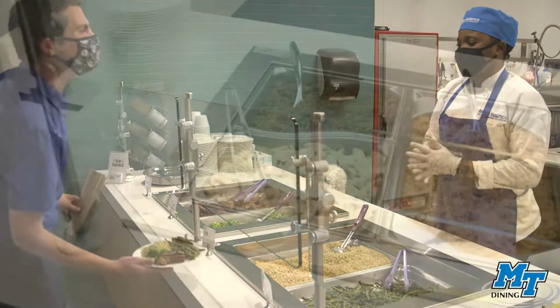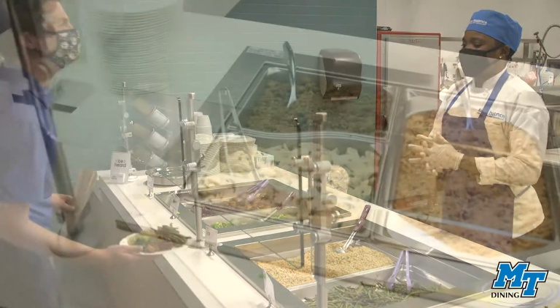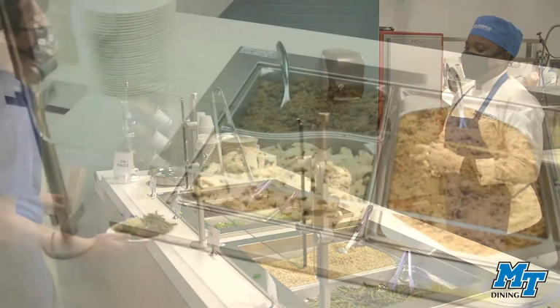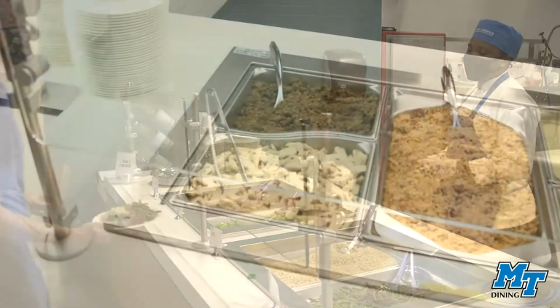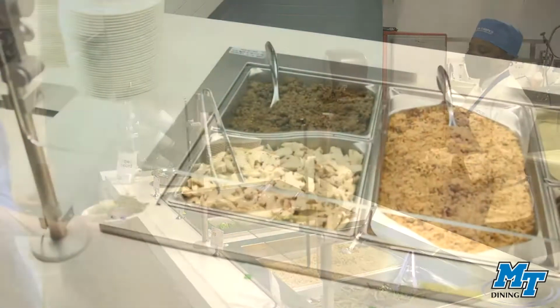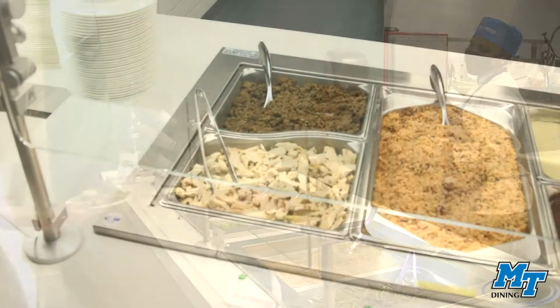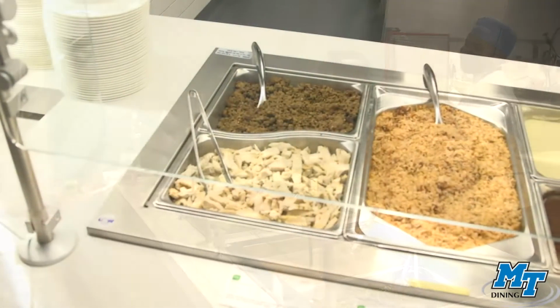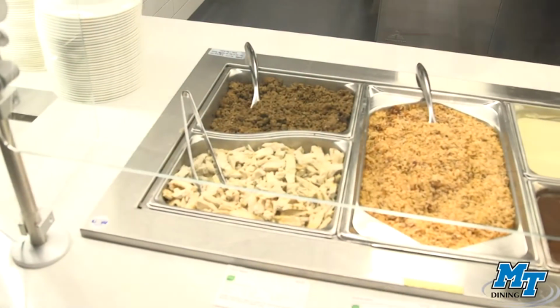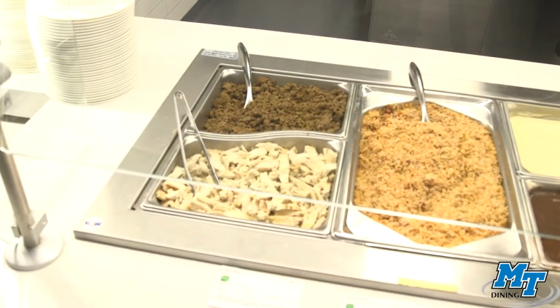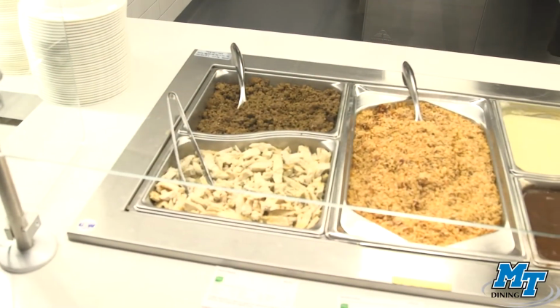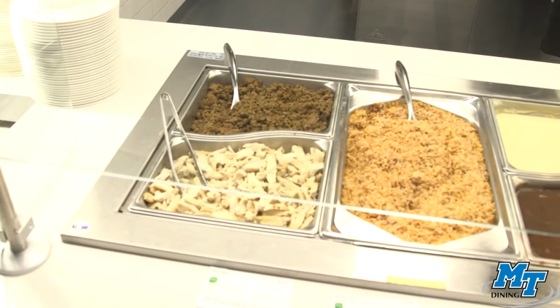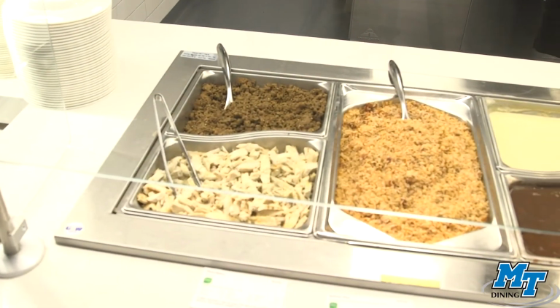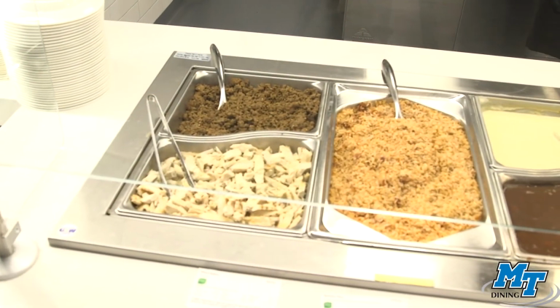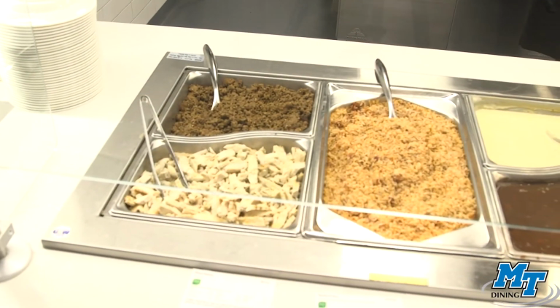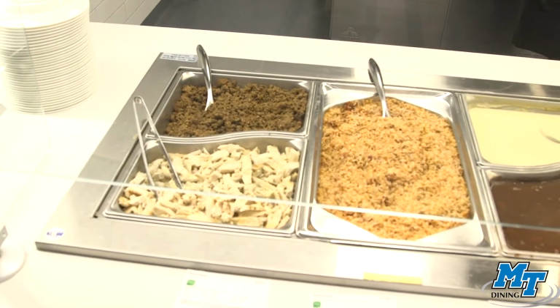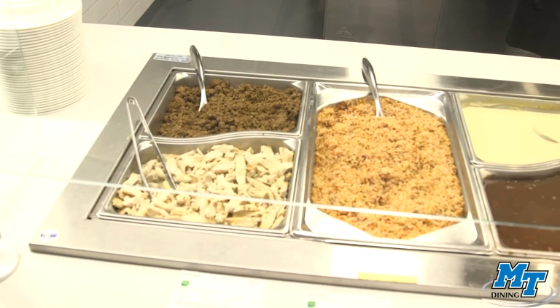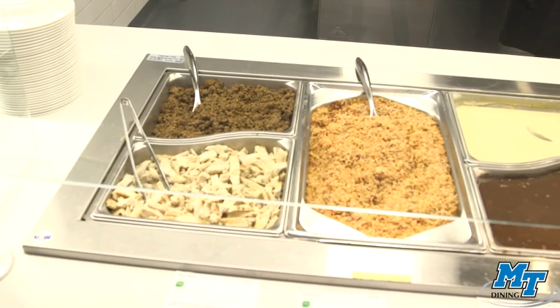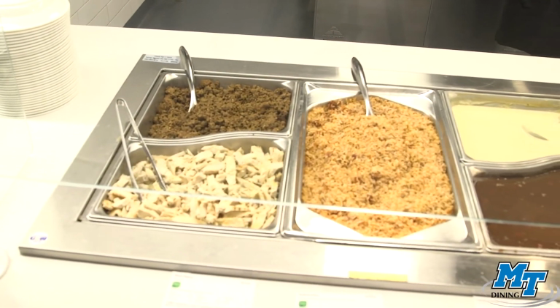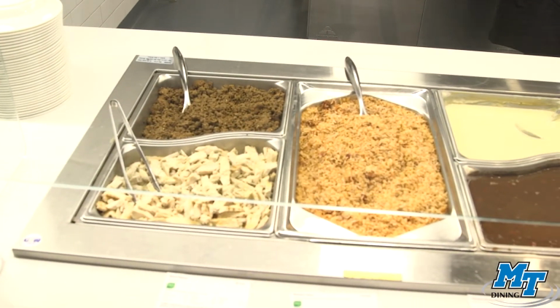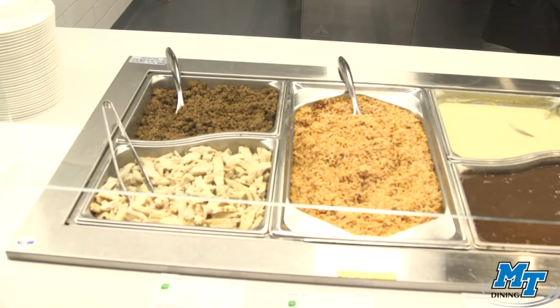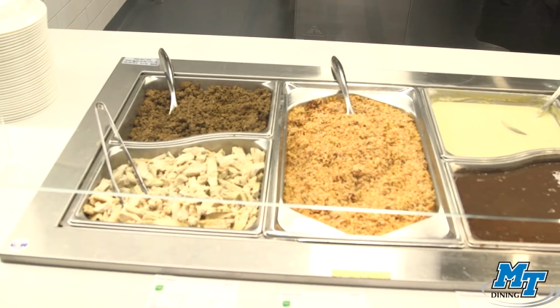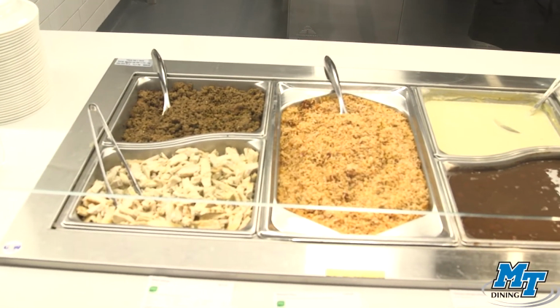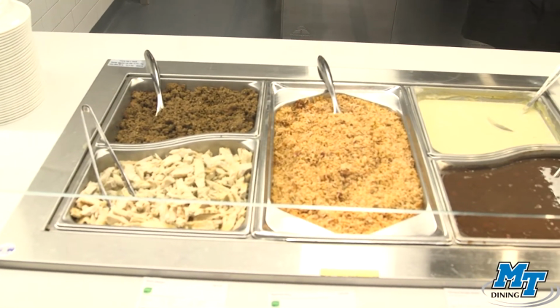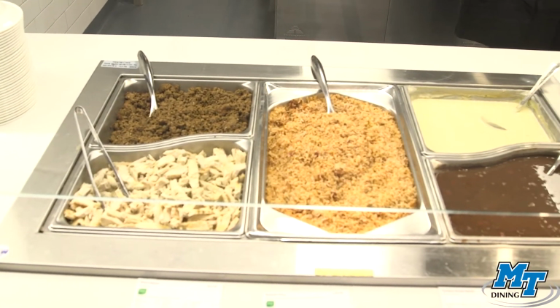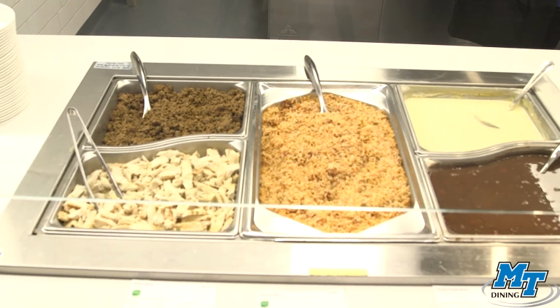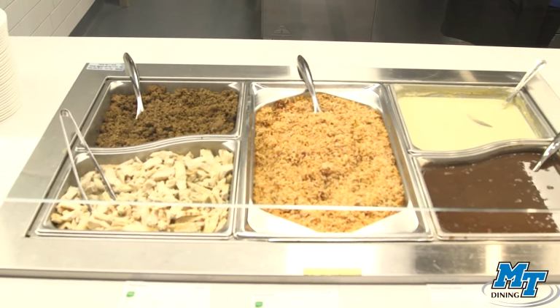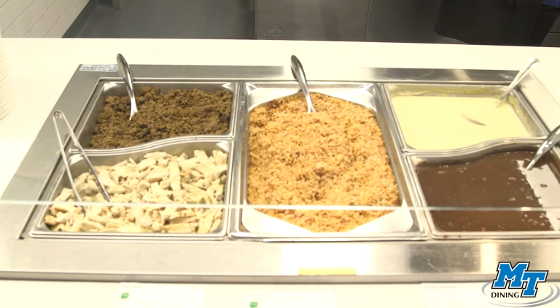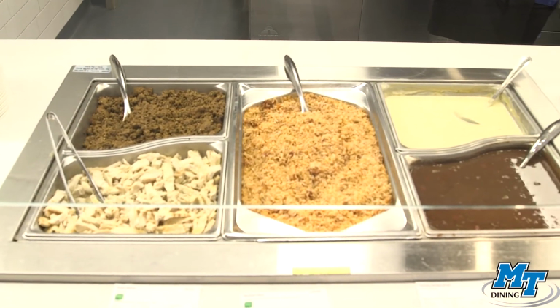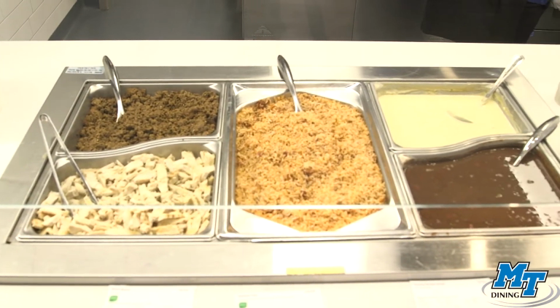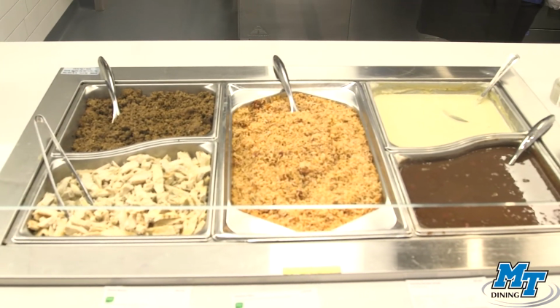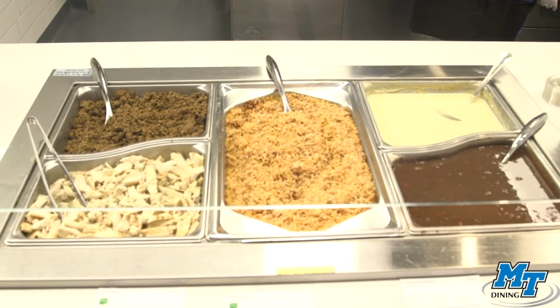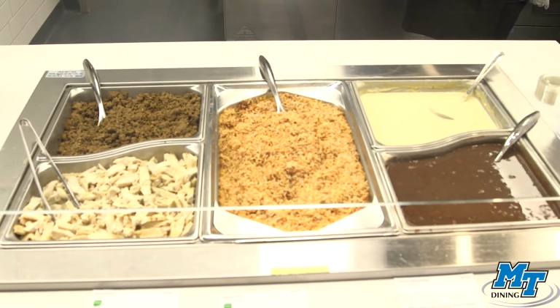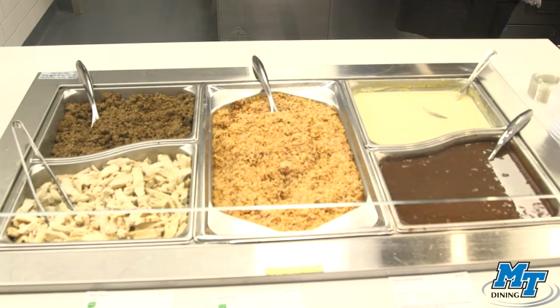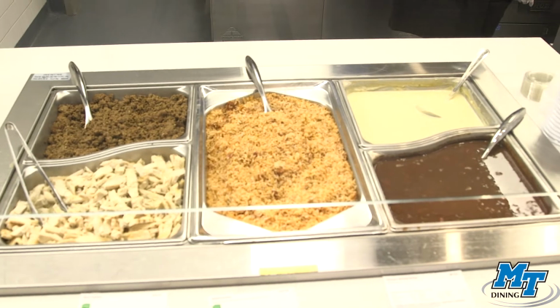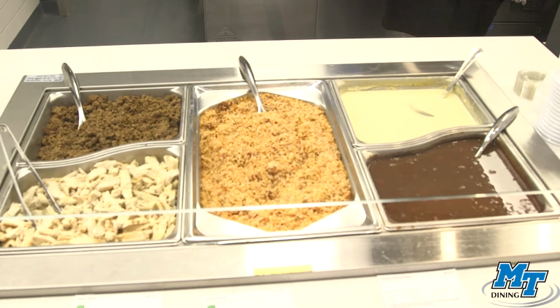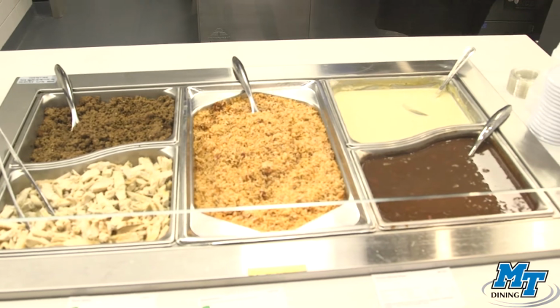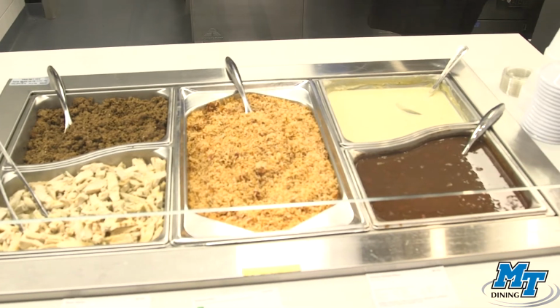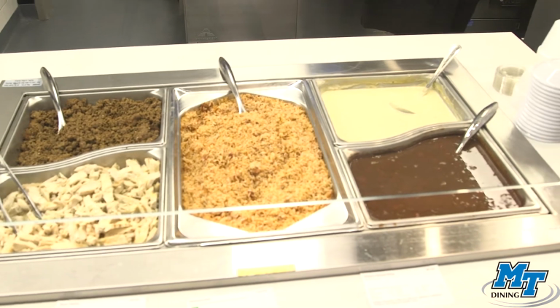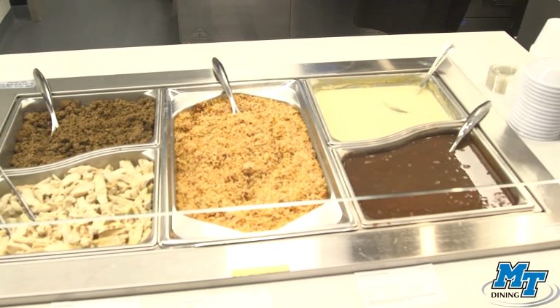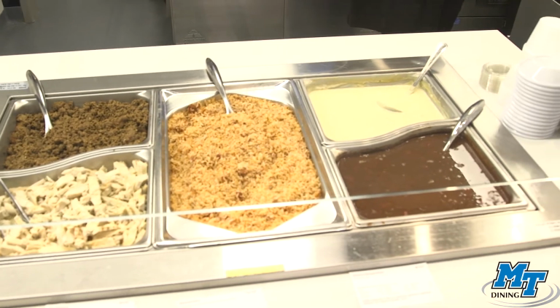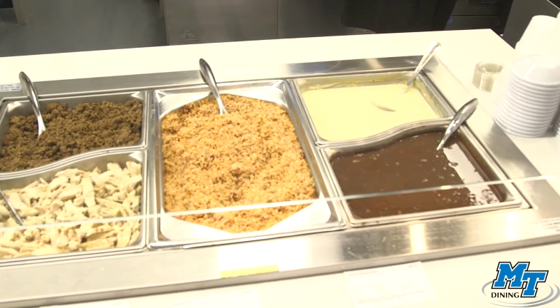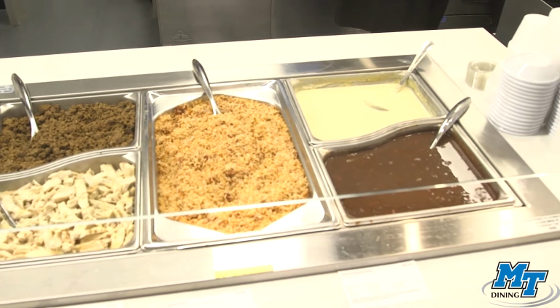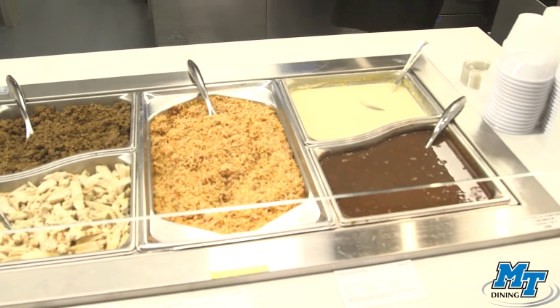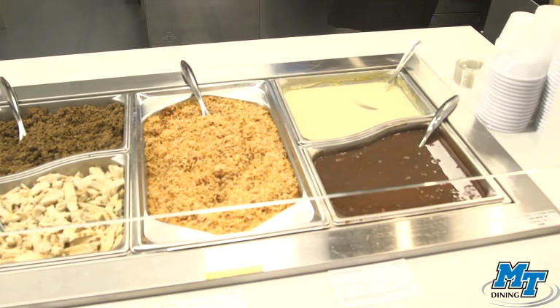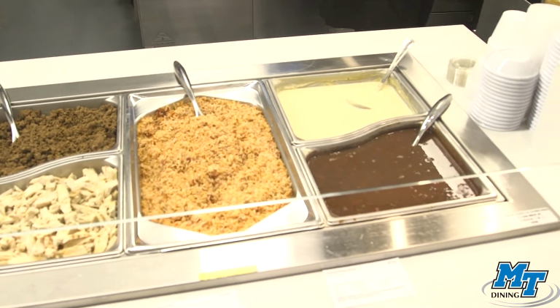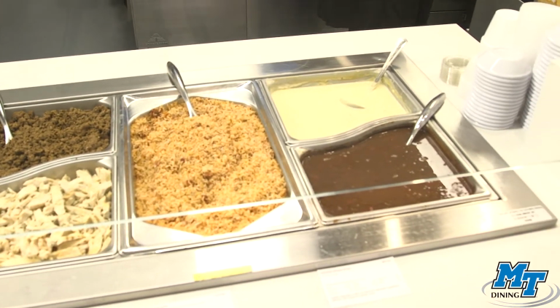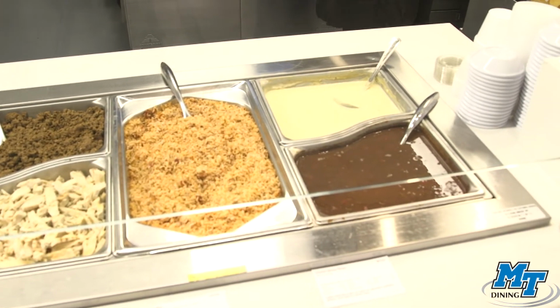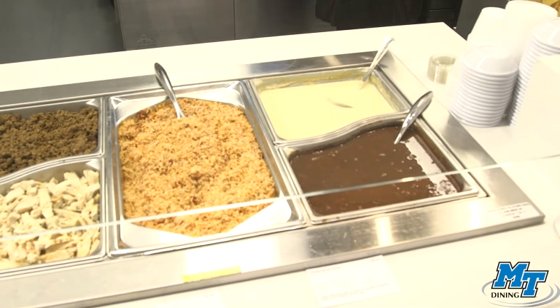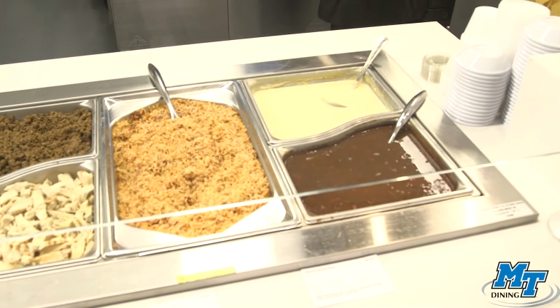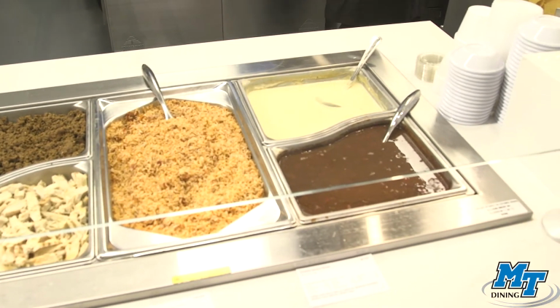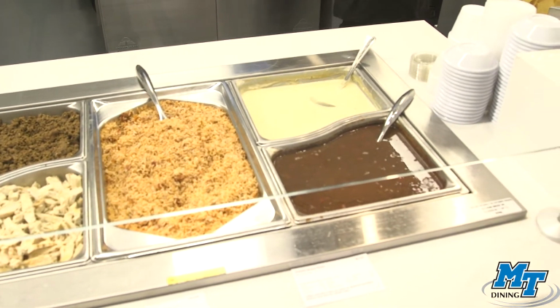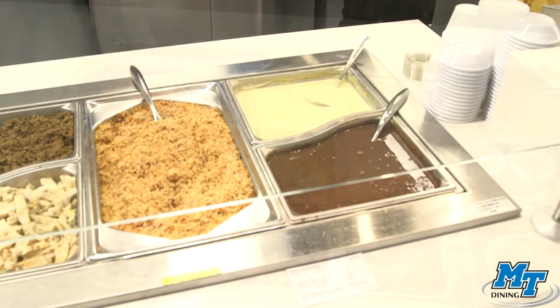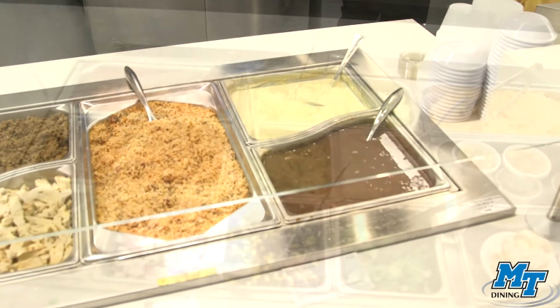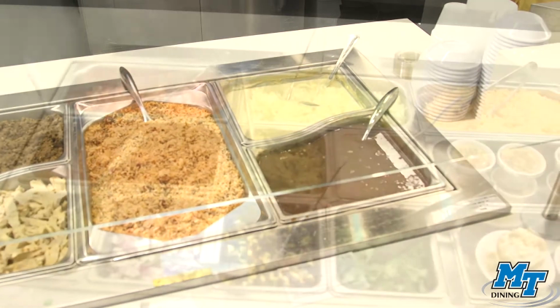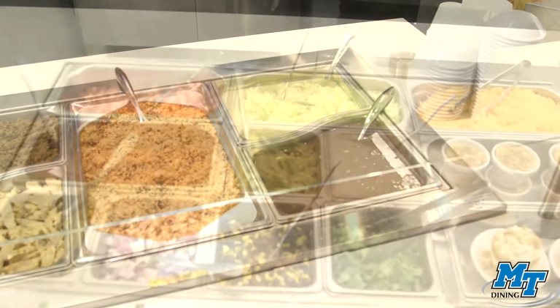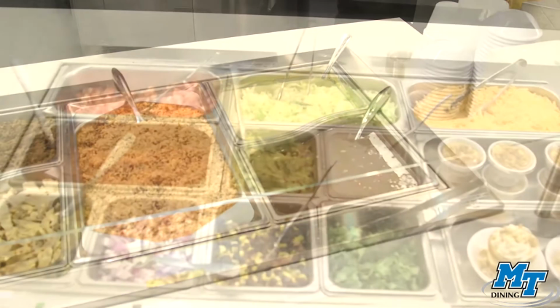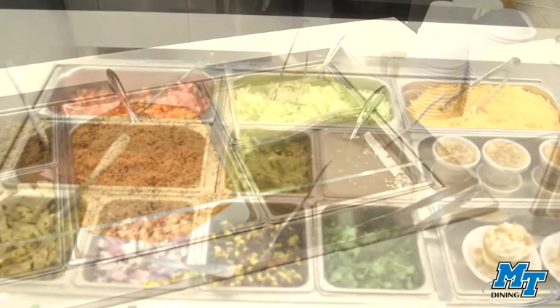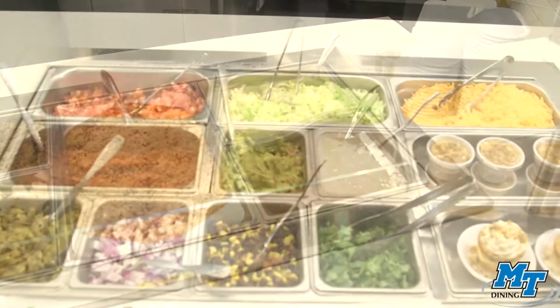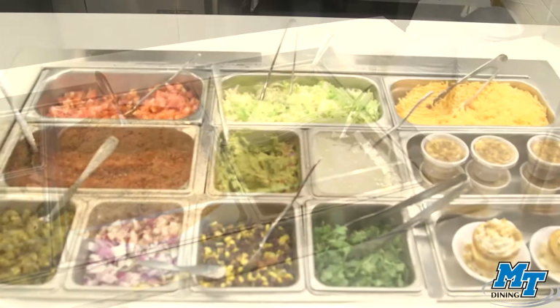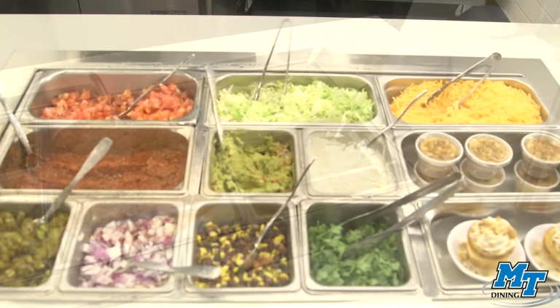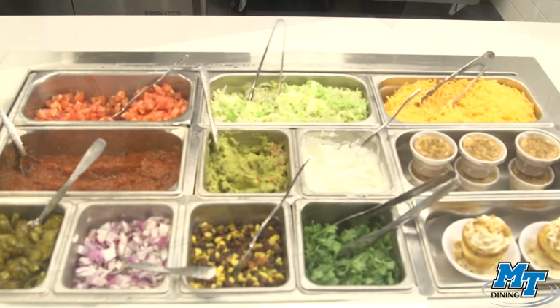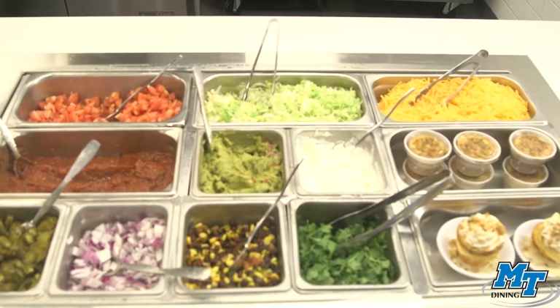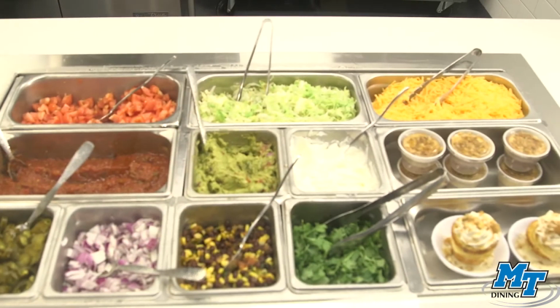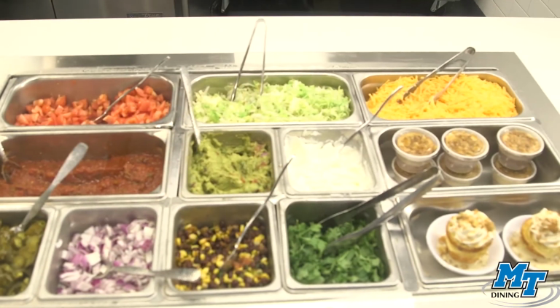When you find yourself at Delicious Destinations, make sure to try its rotating menu, which will offer new flavors from around the world each week.